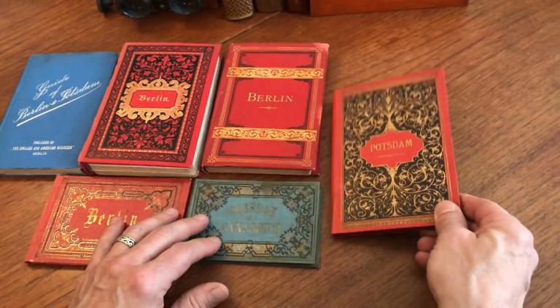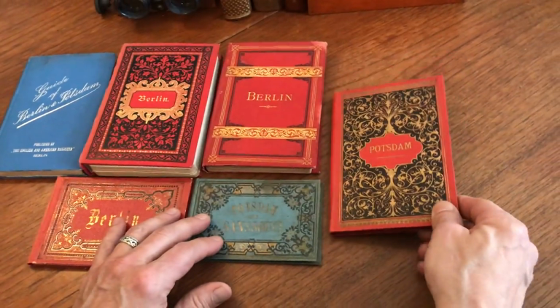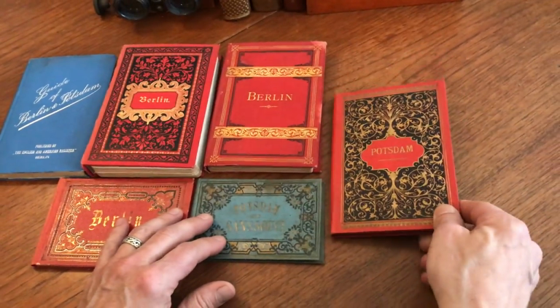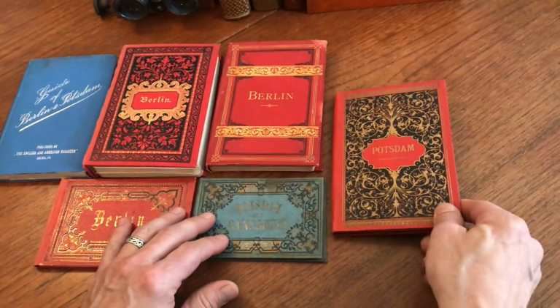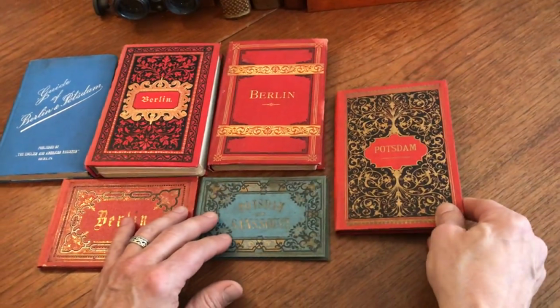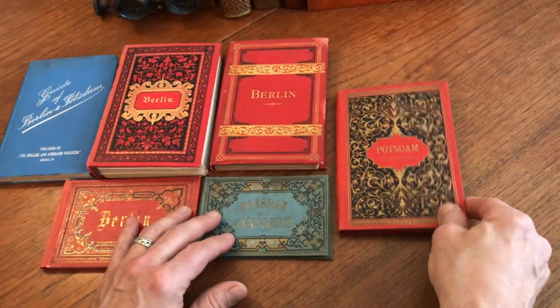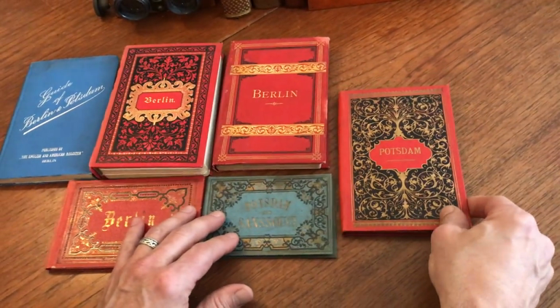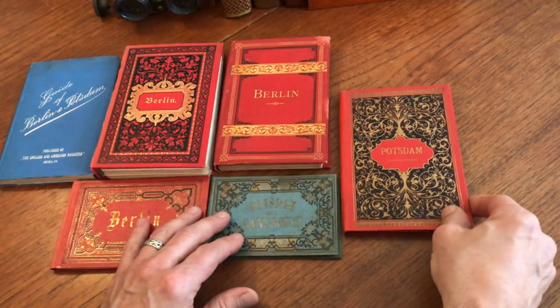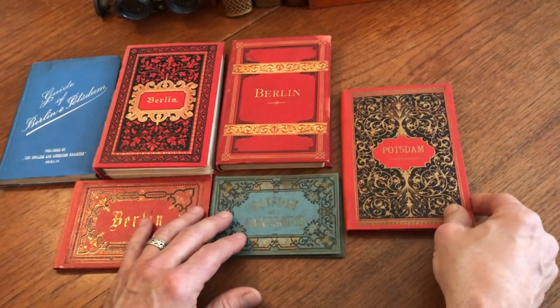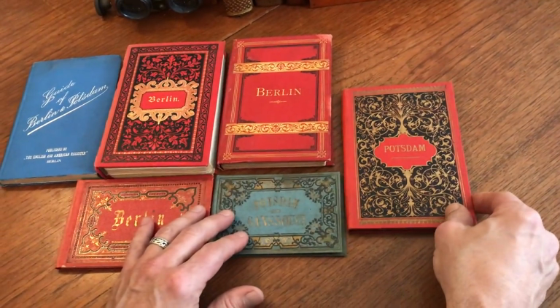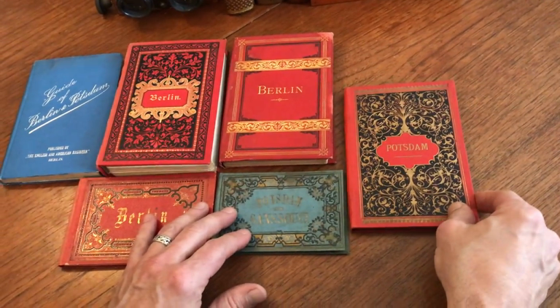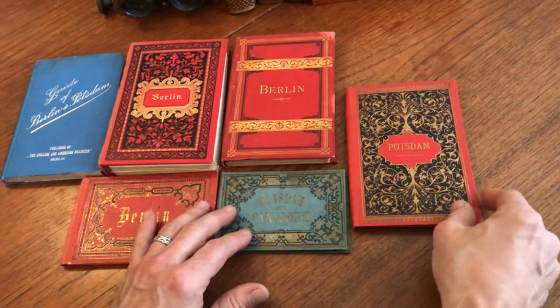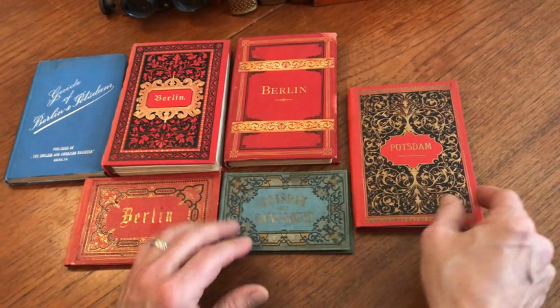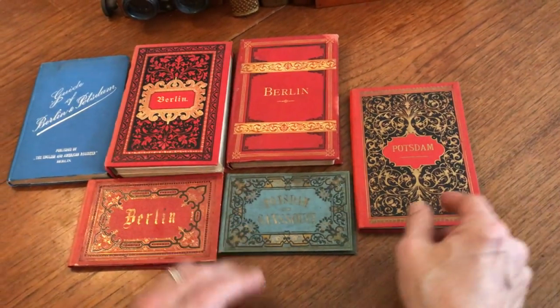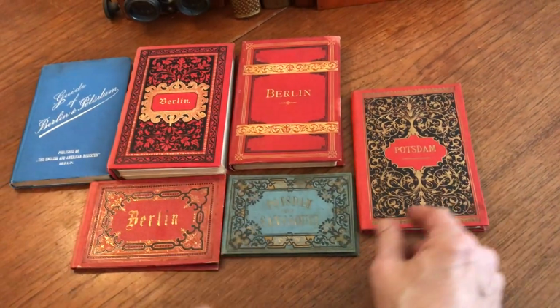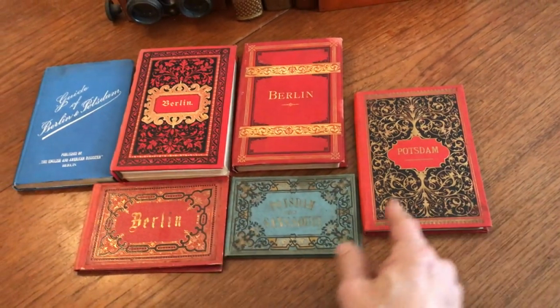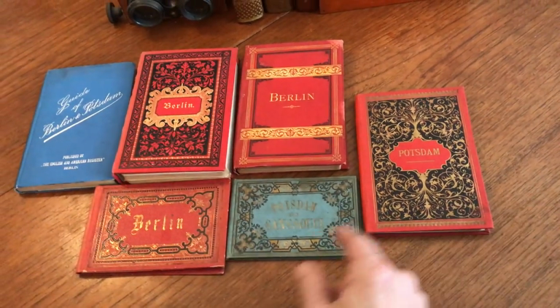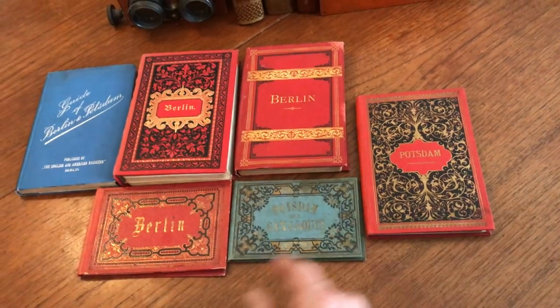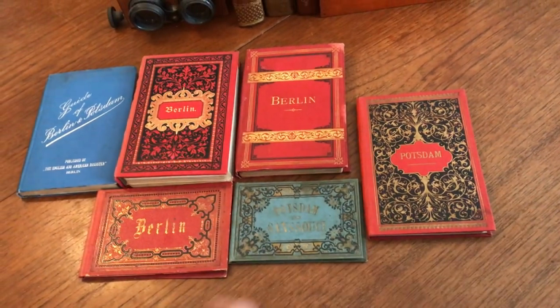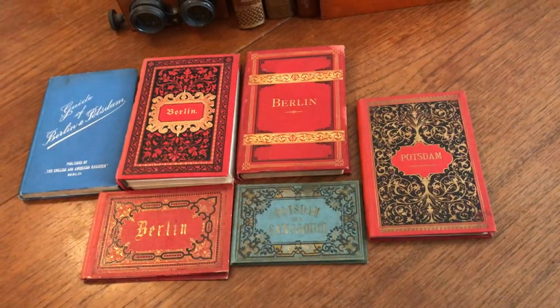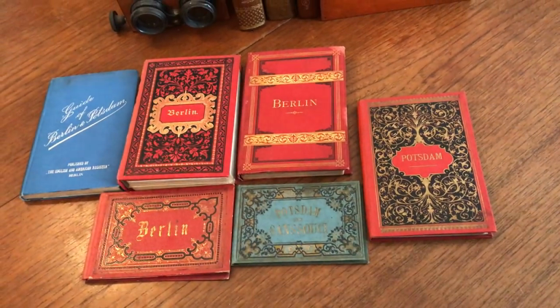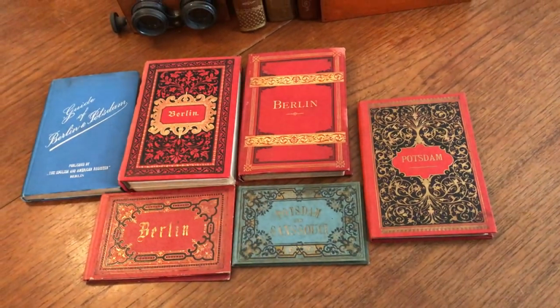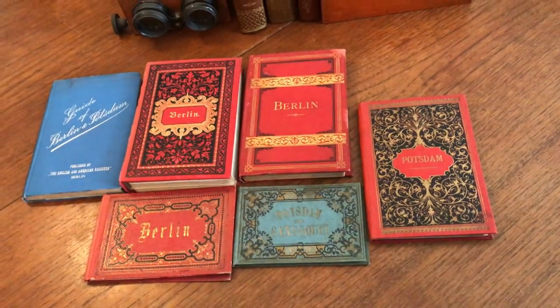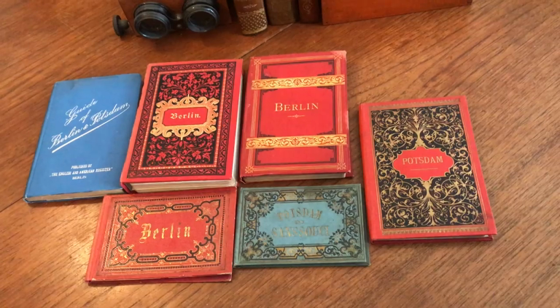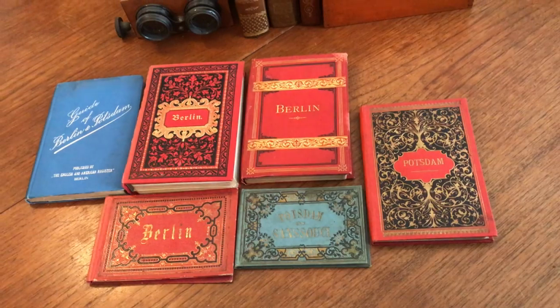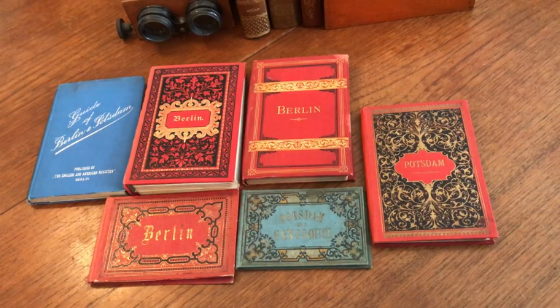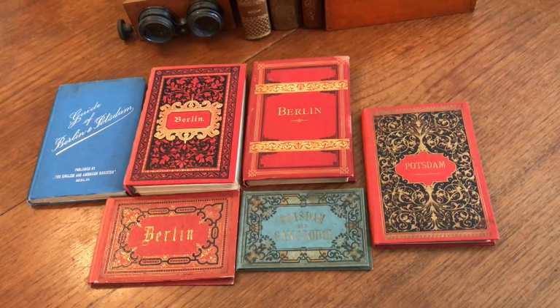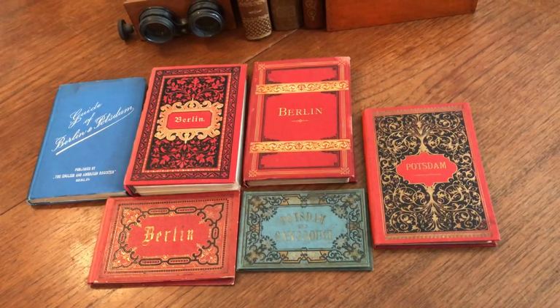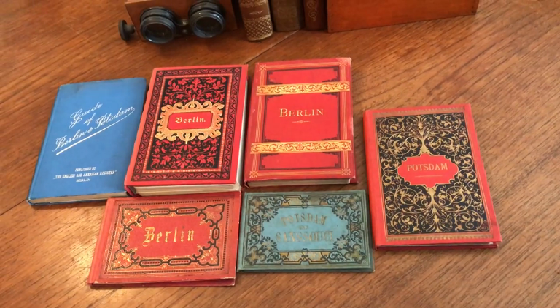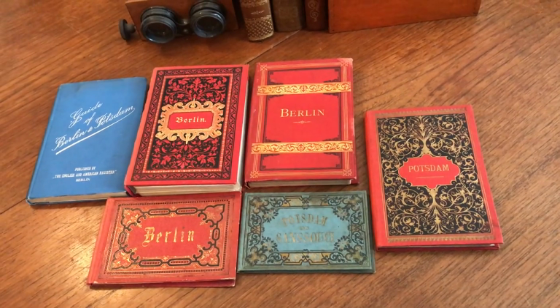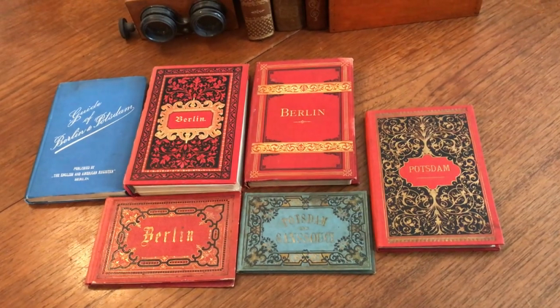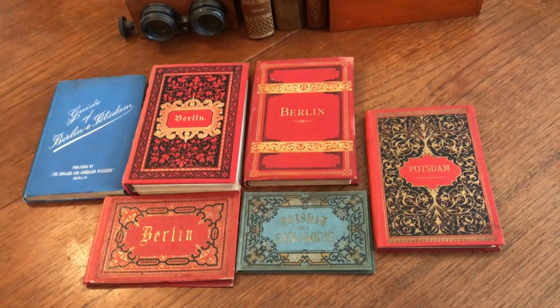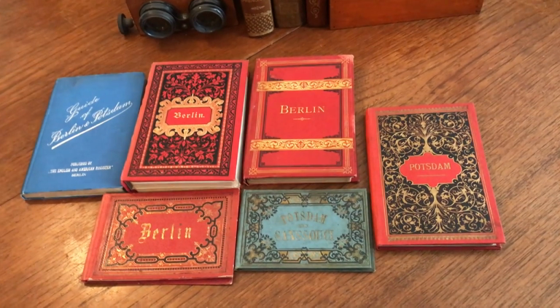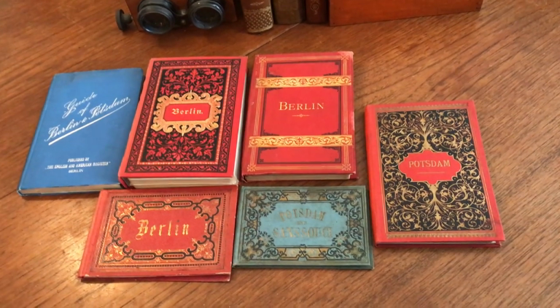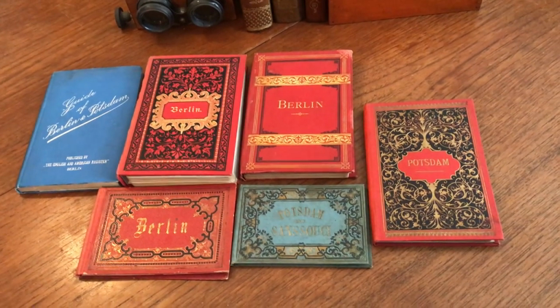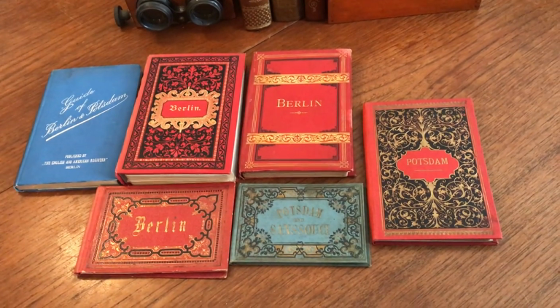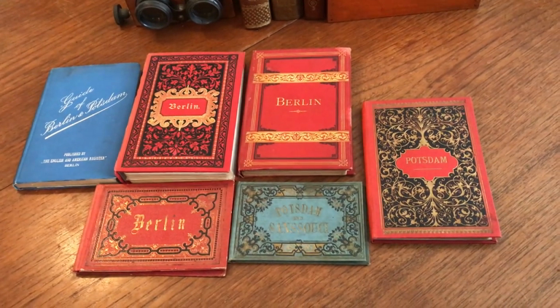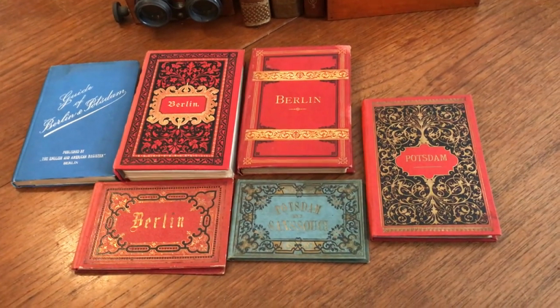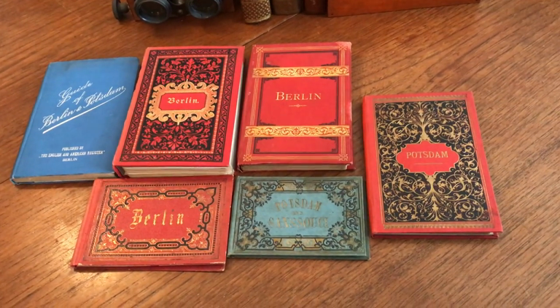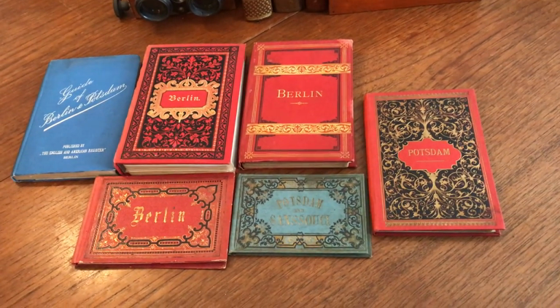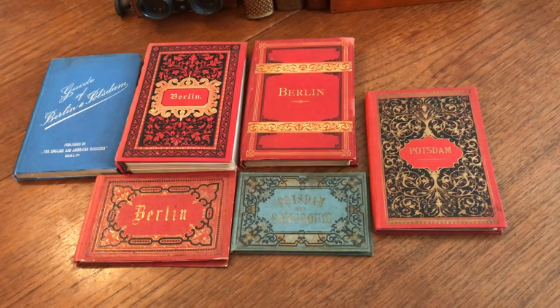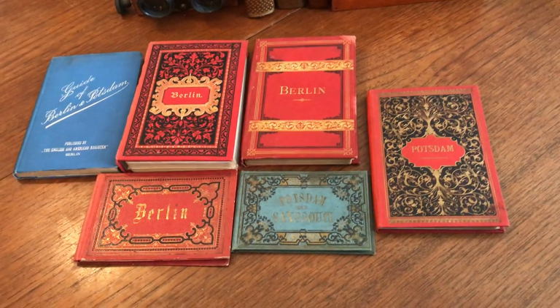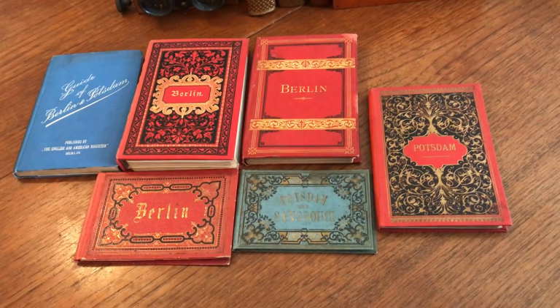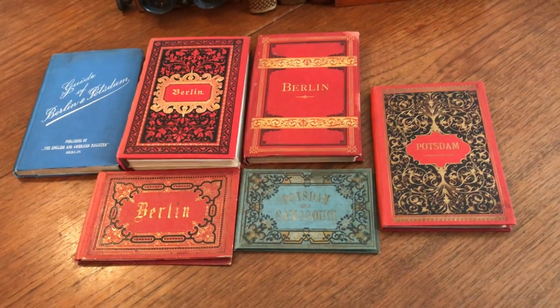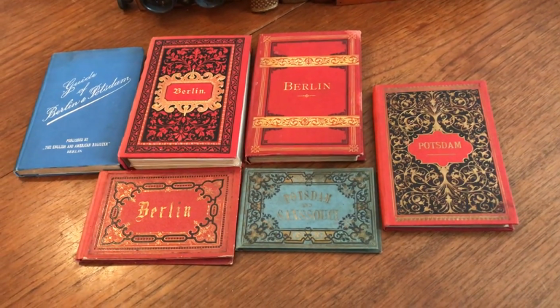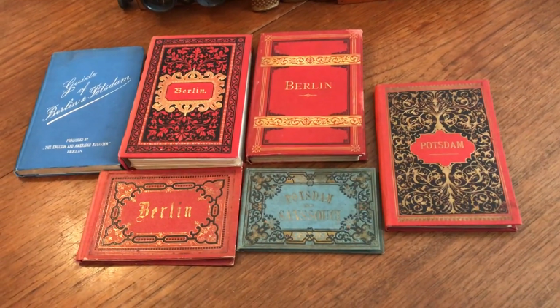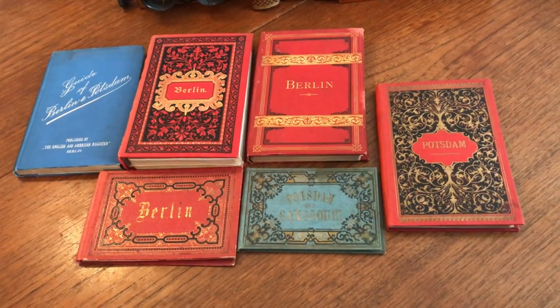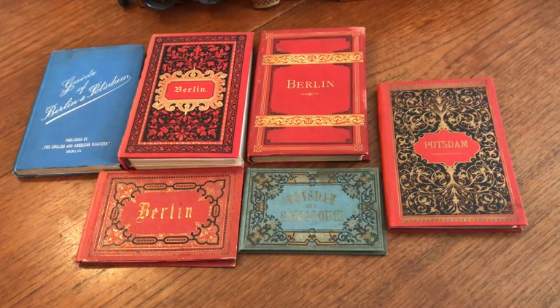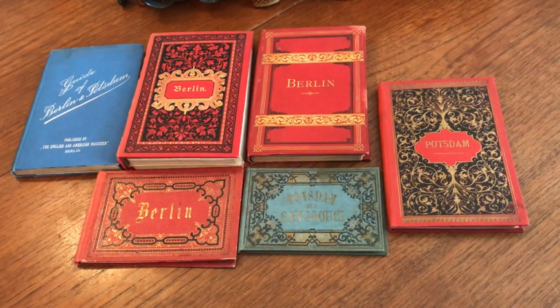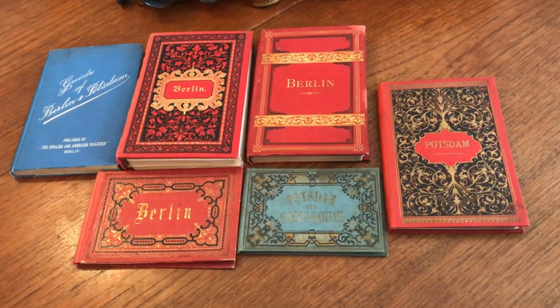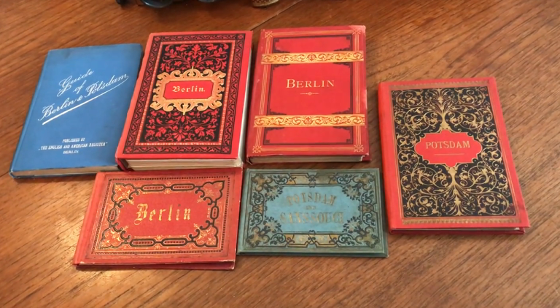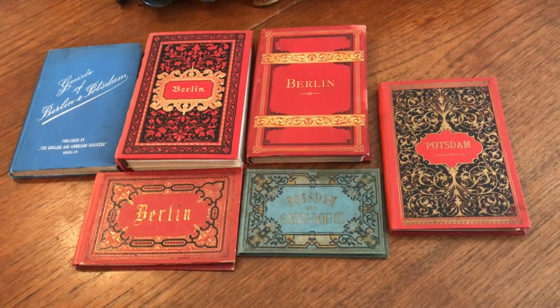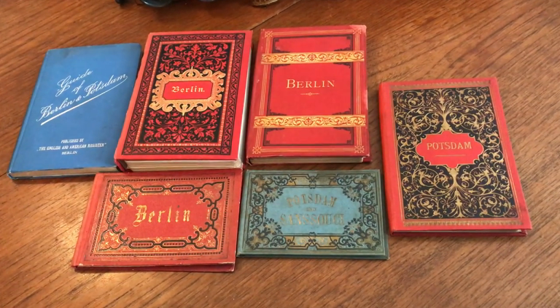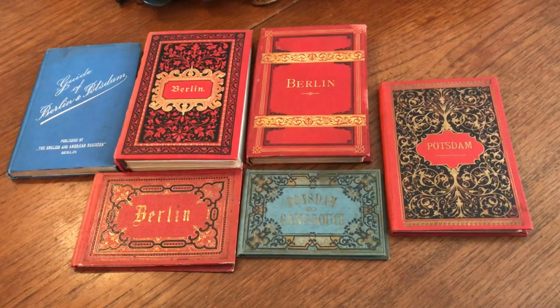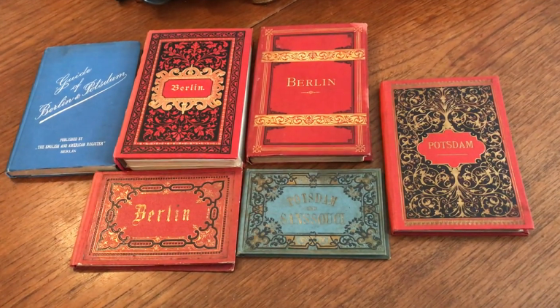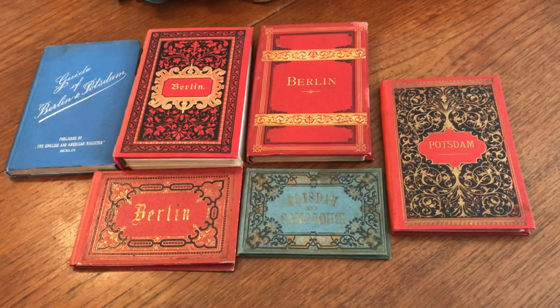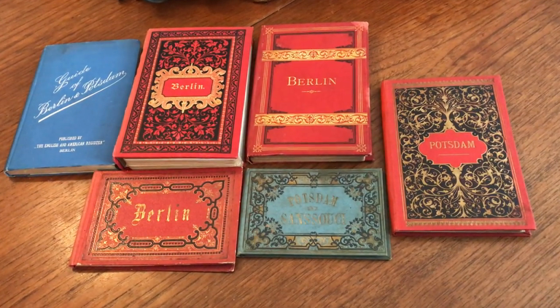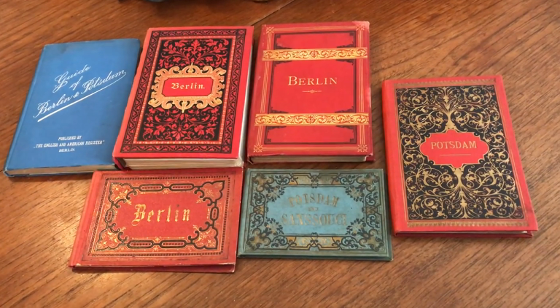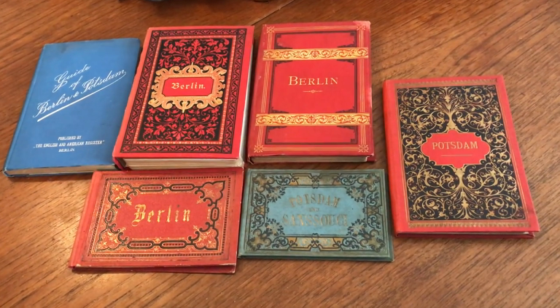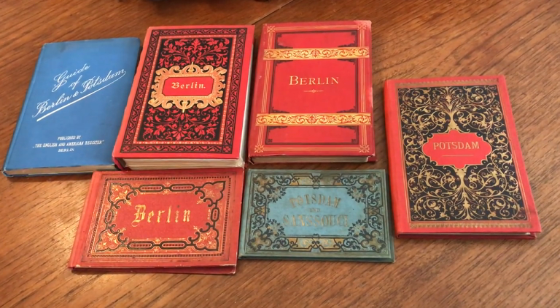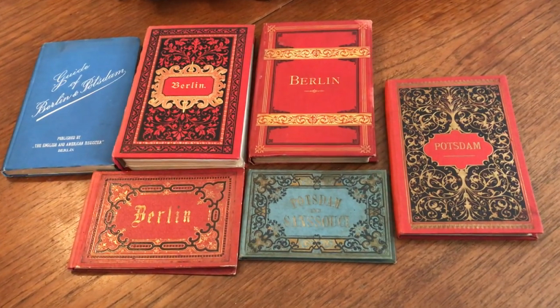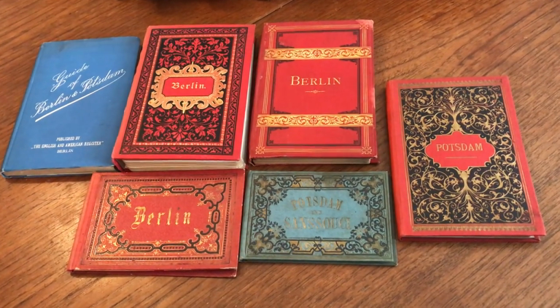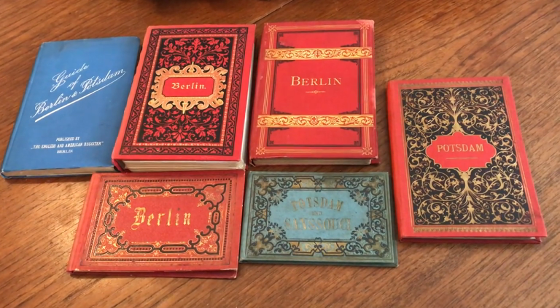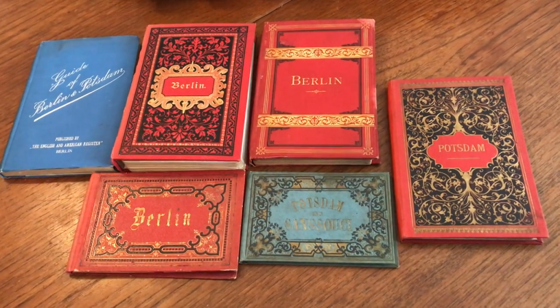So this collection of six Berlin and Potsdam items is now available online from me, Brian DeMambro.